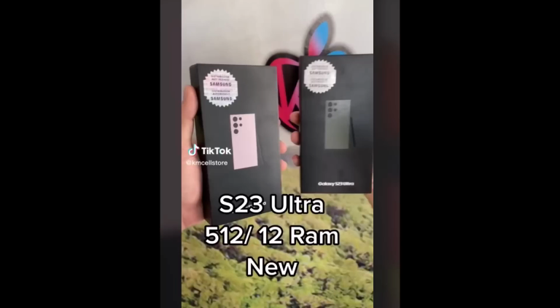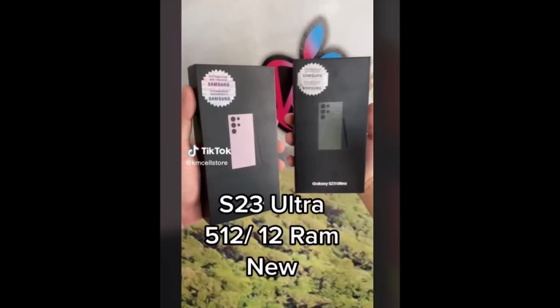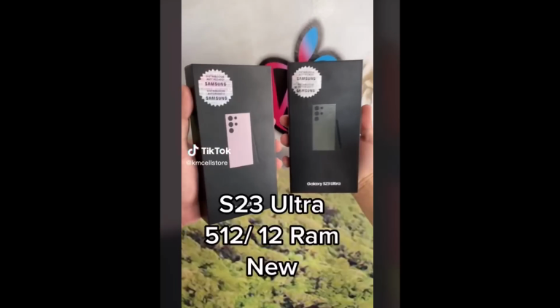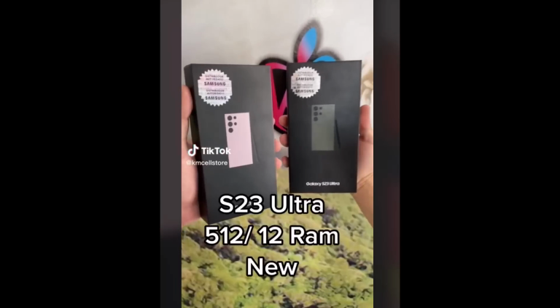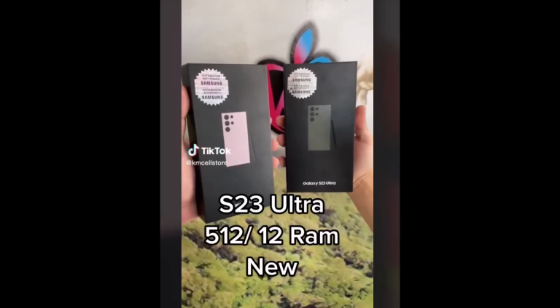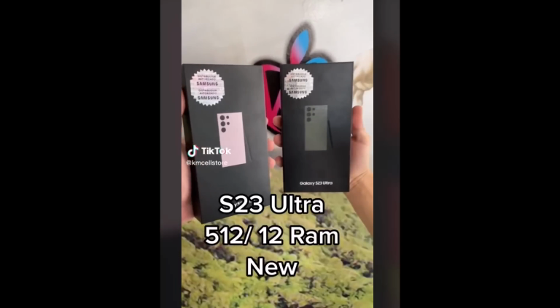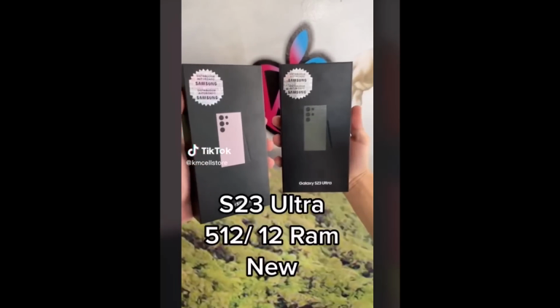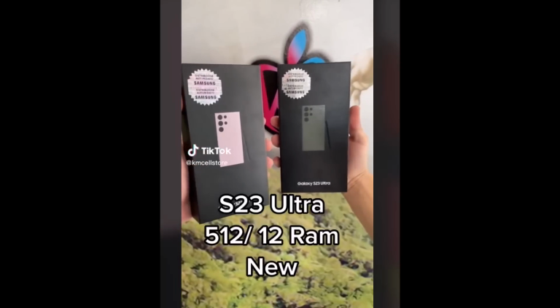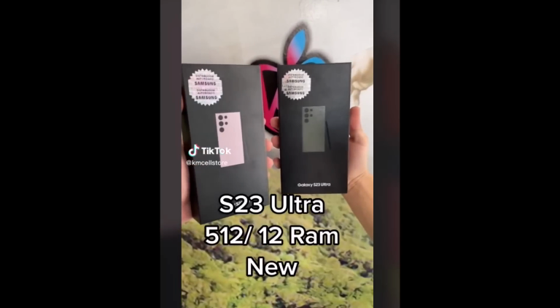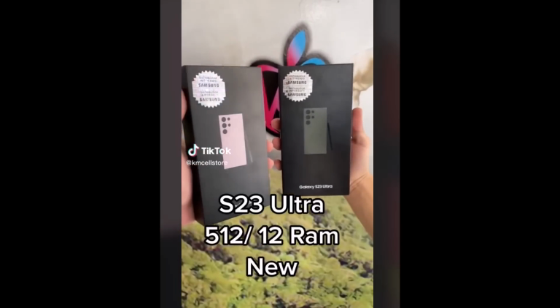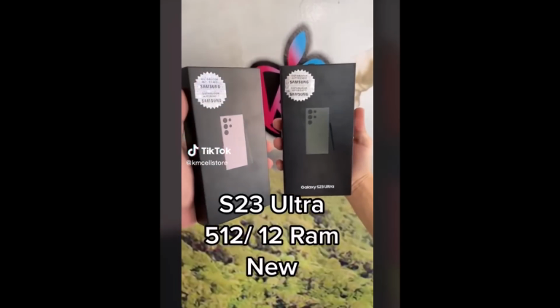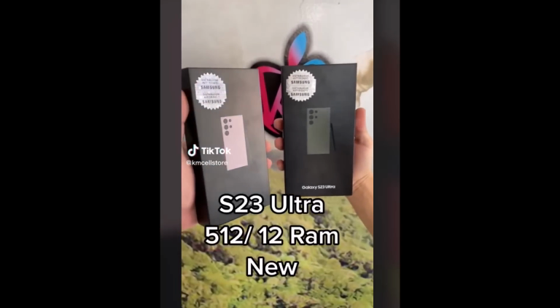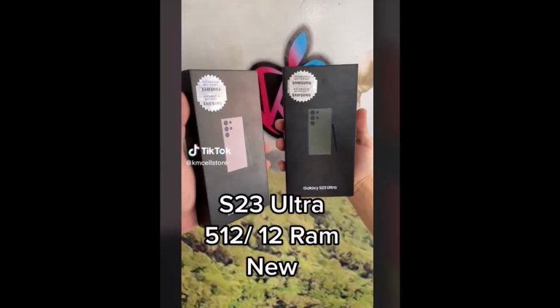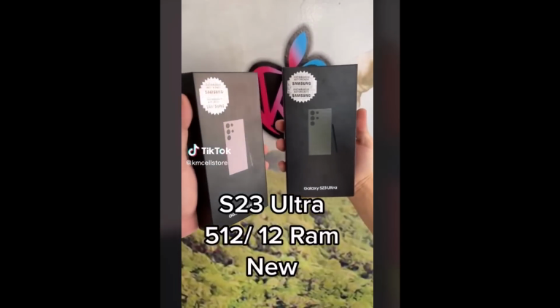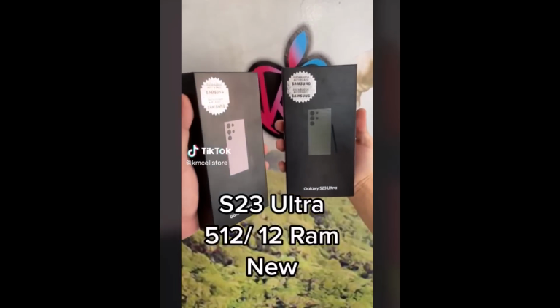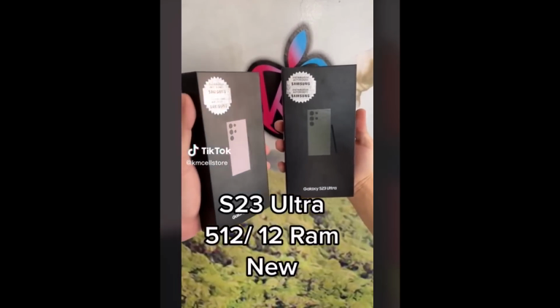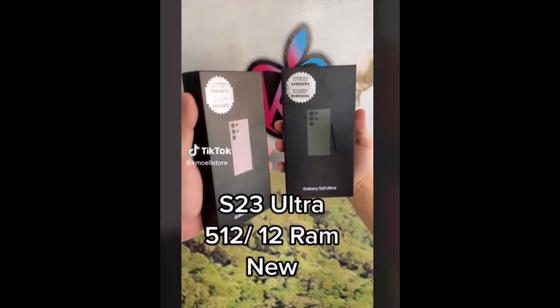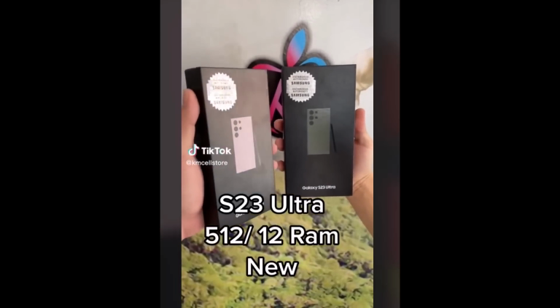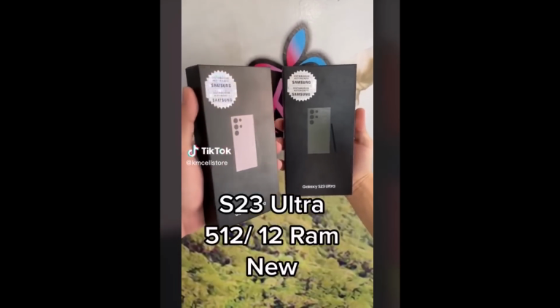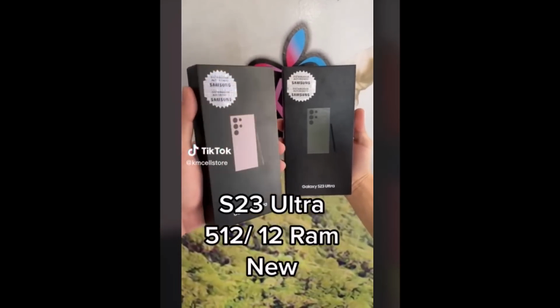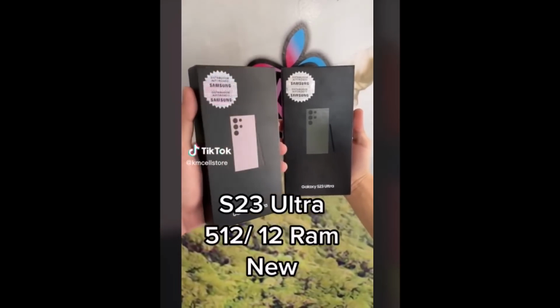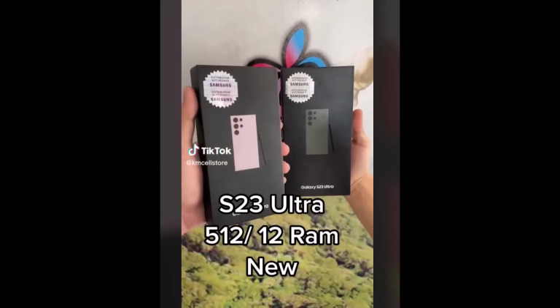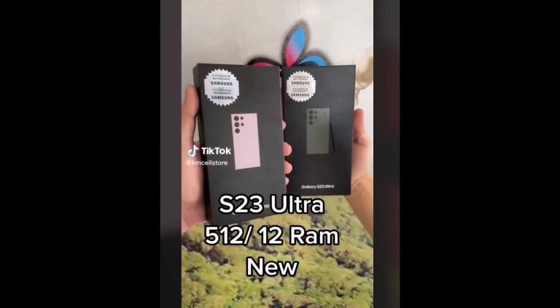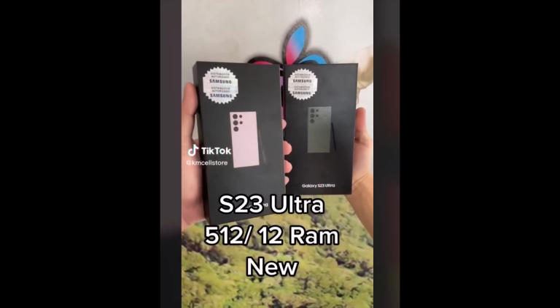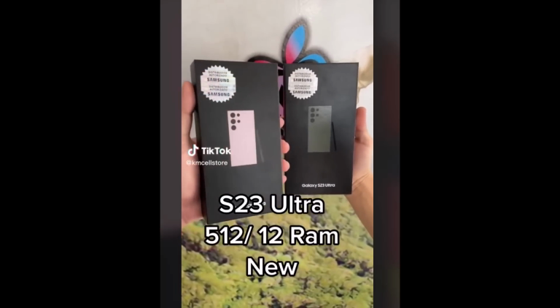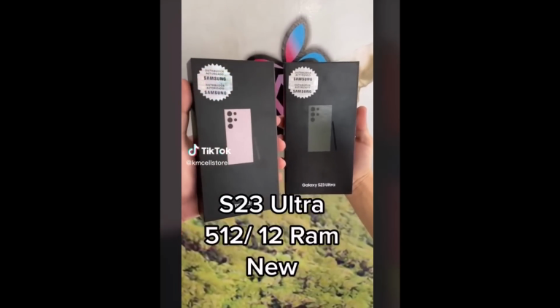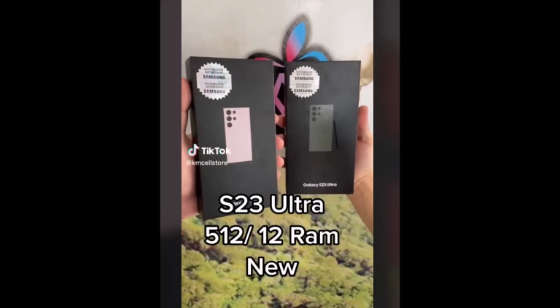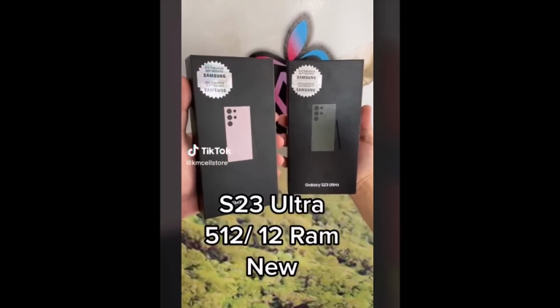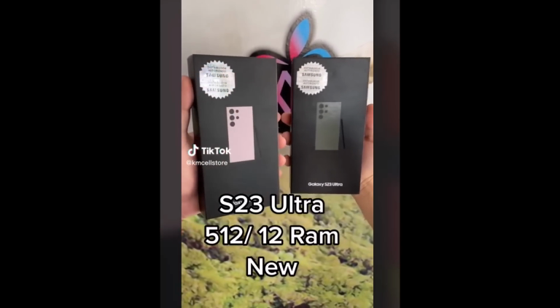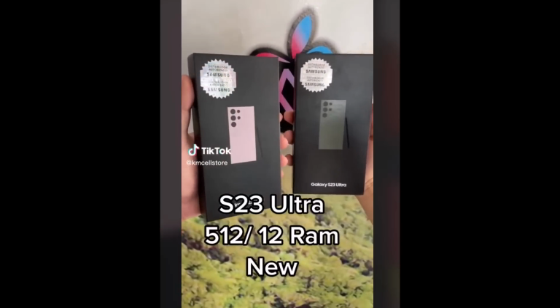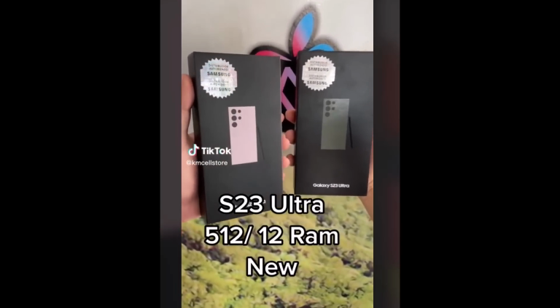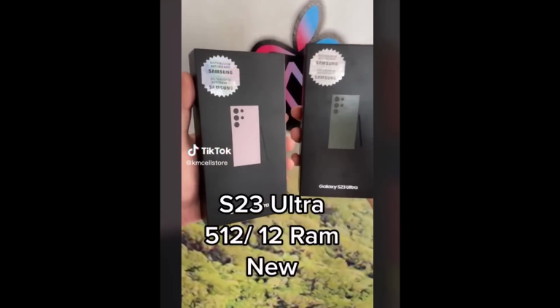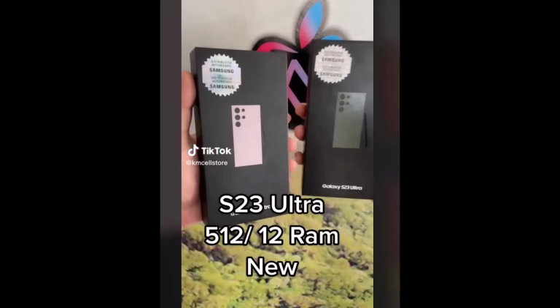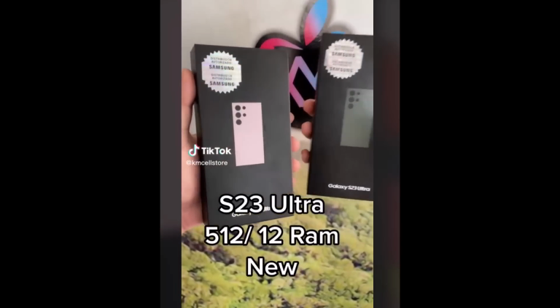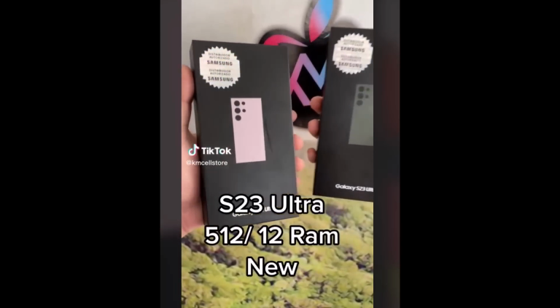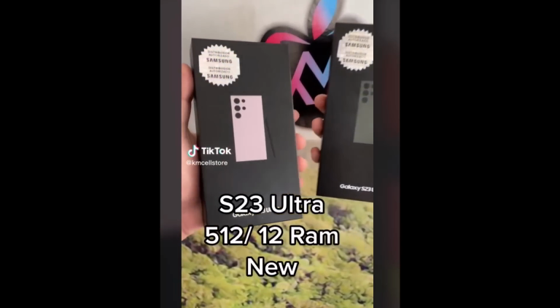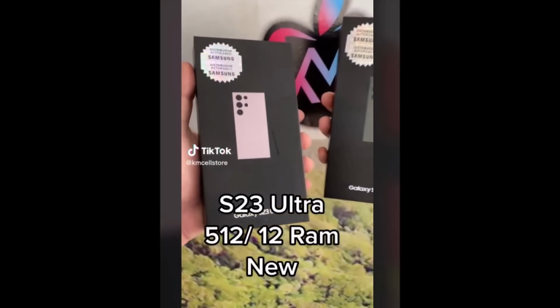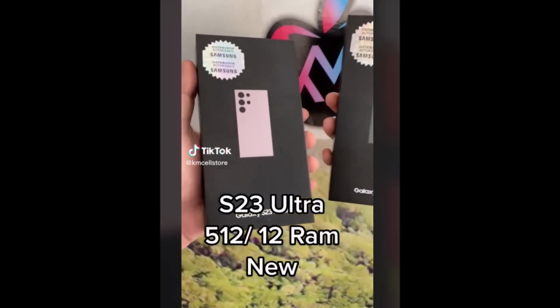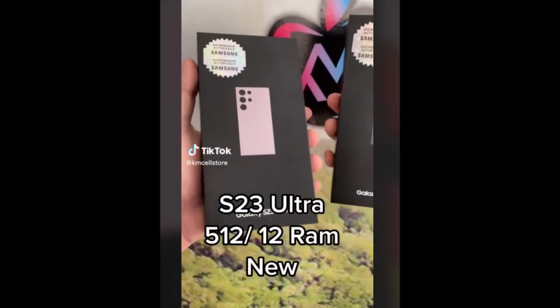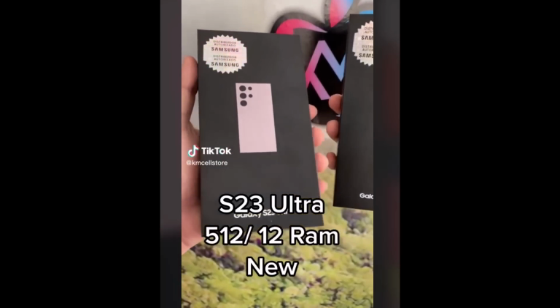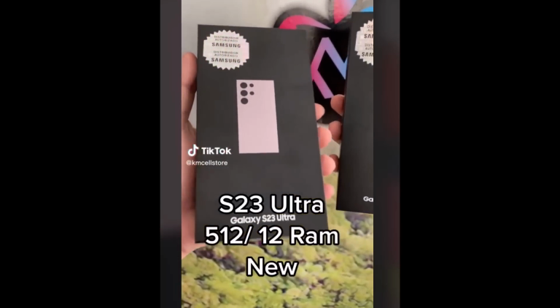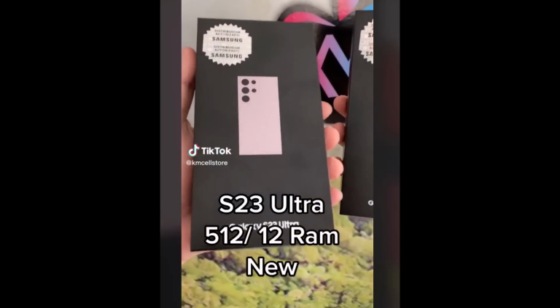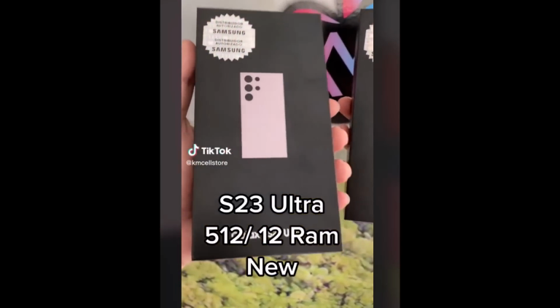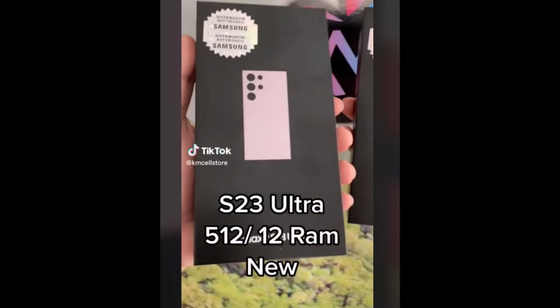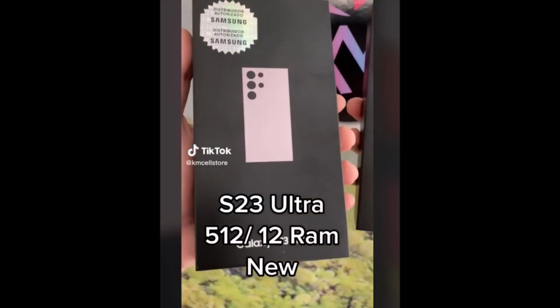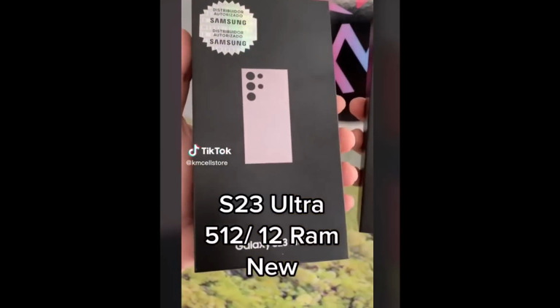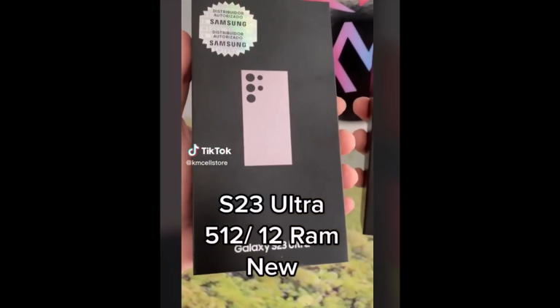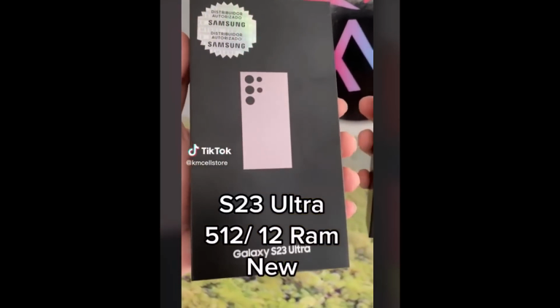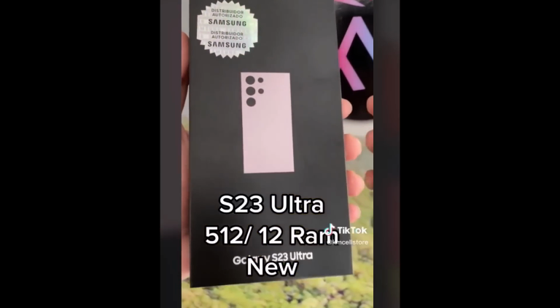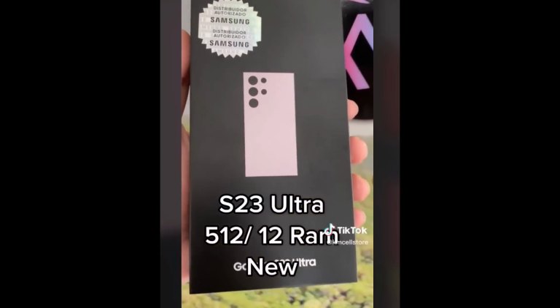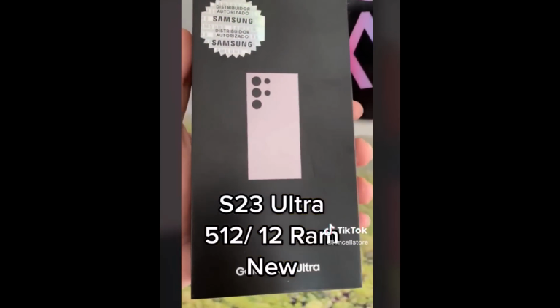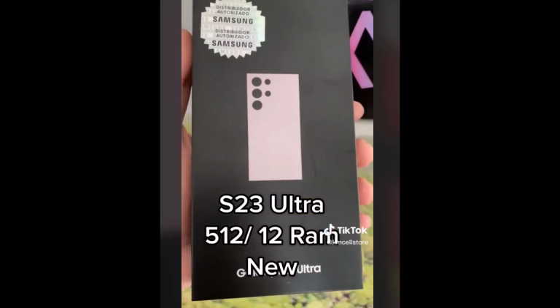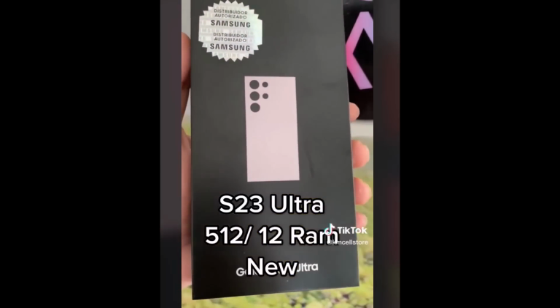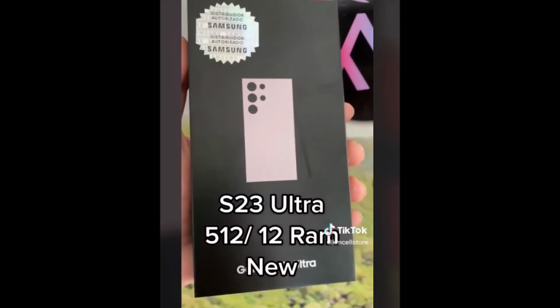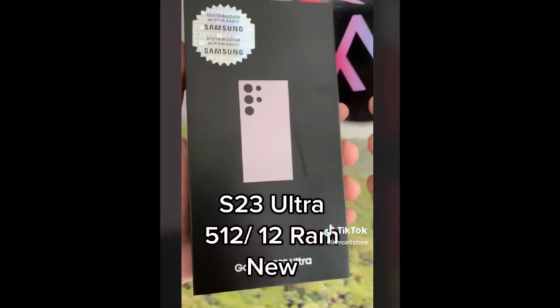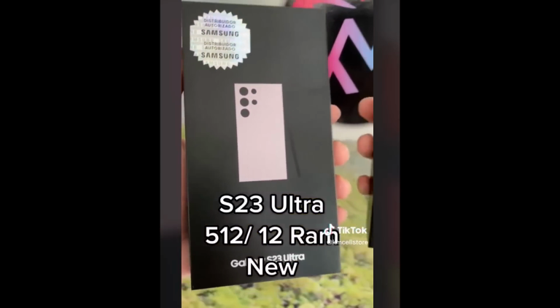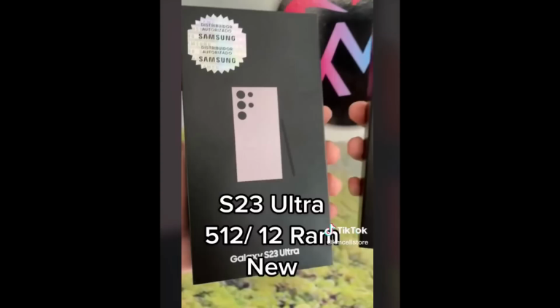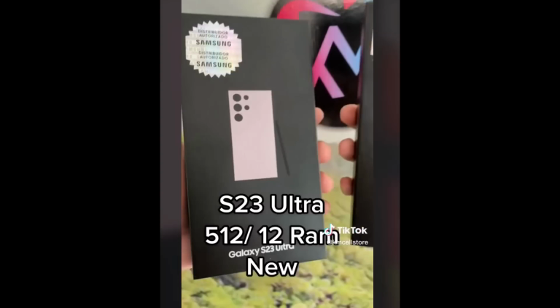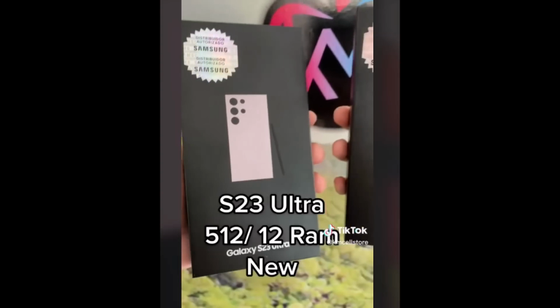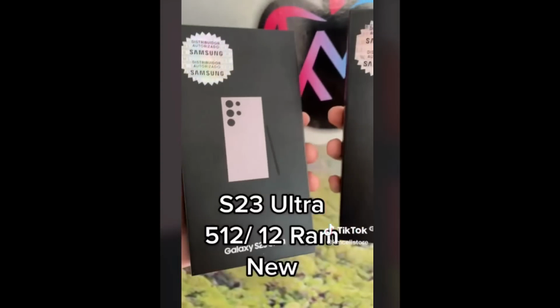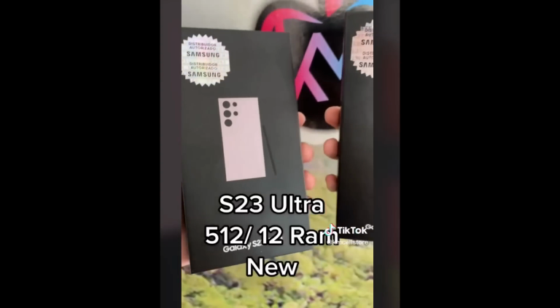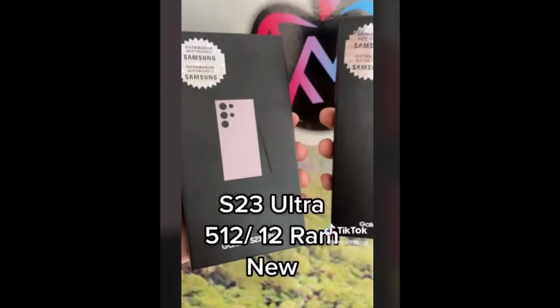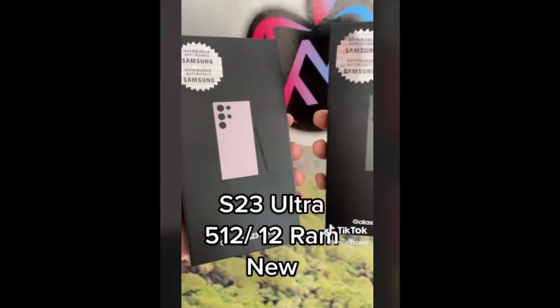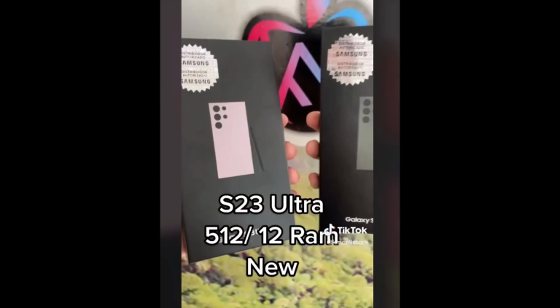Hey guys, Sock here from Socky Tech, and in today's video we are going to be talking about the Samsung Galaxy S23 Ultra.